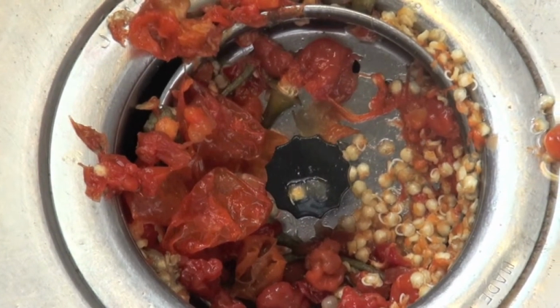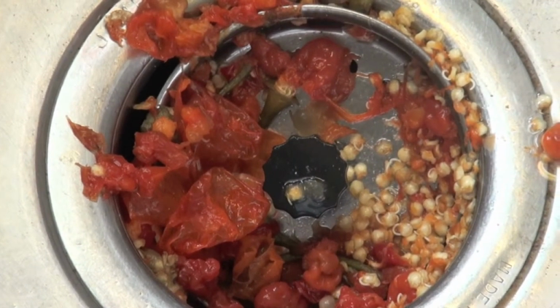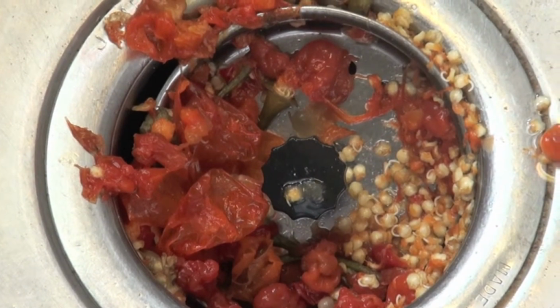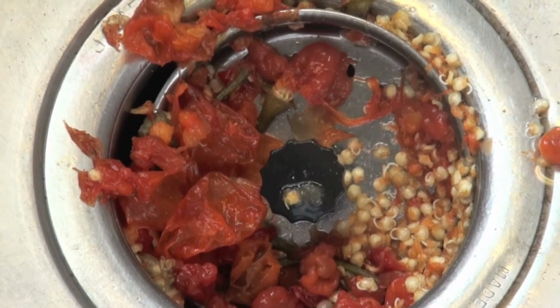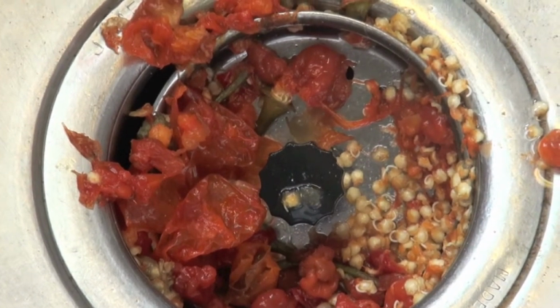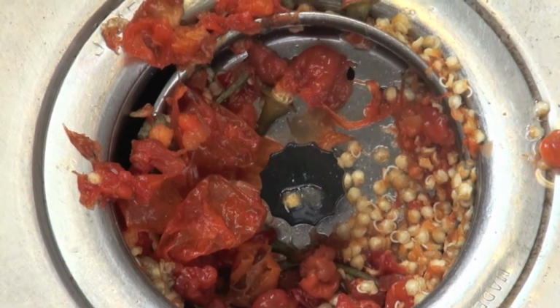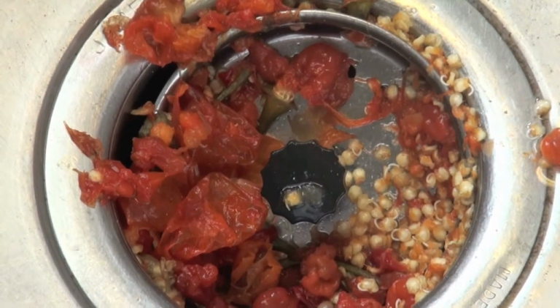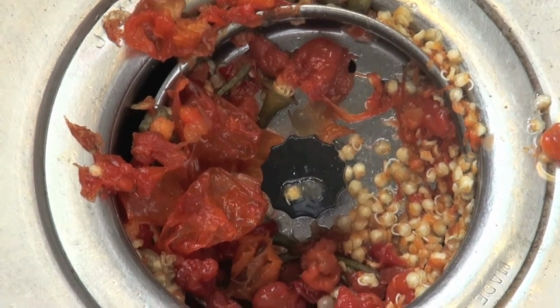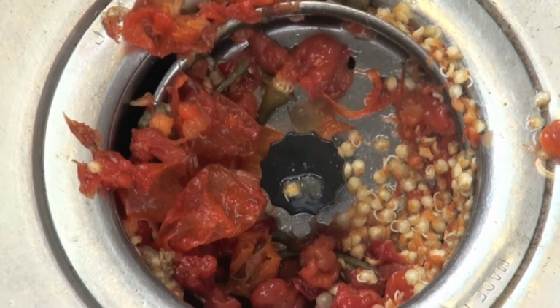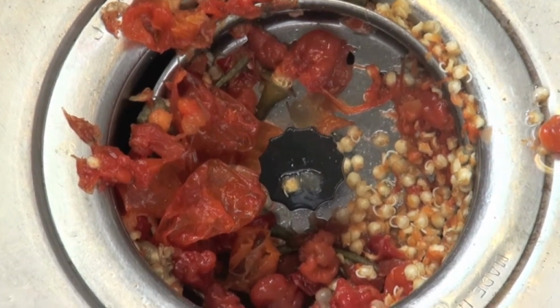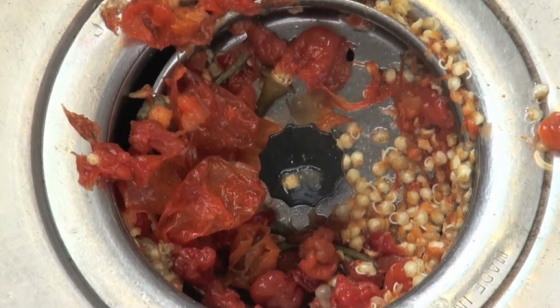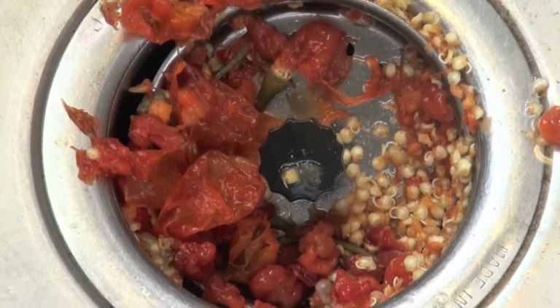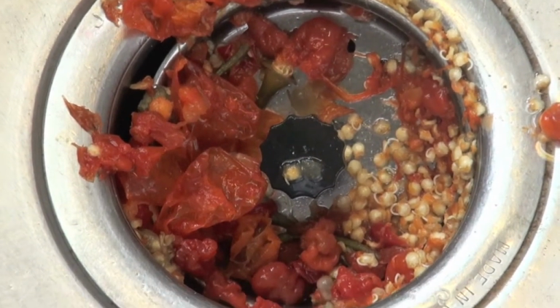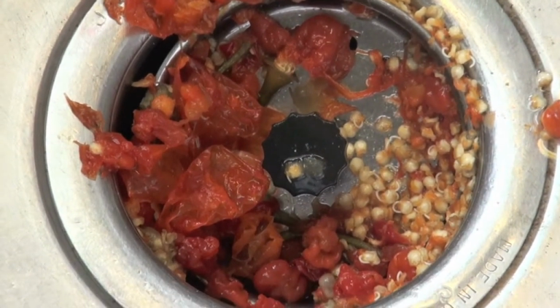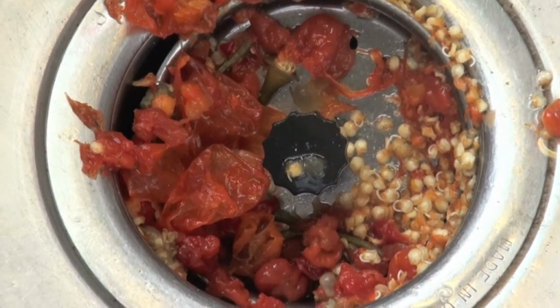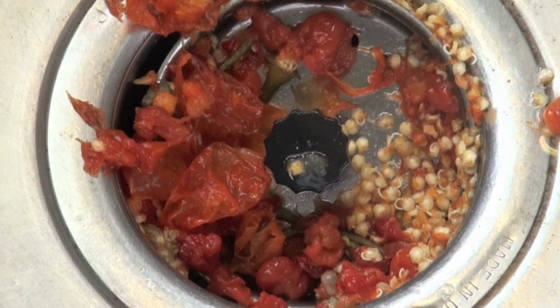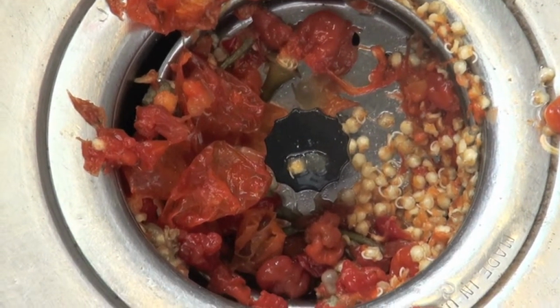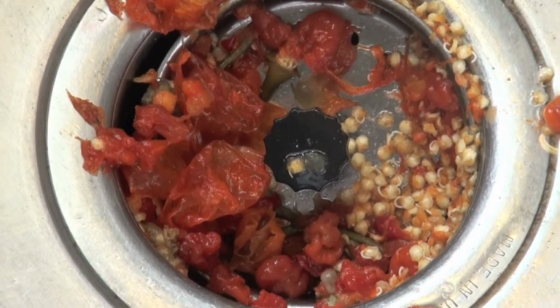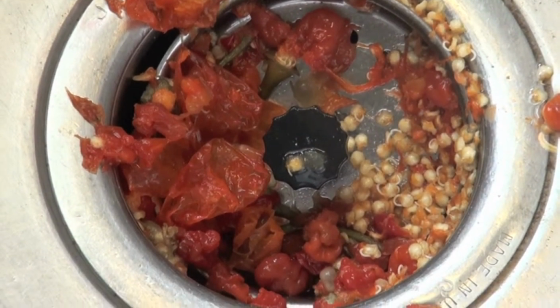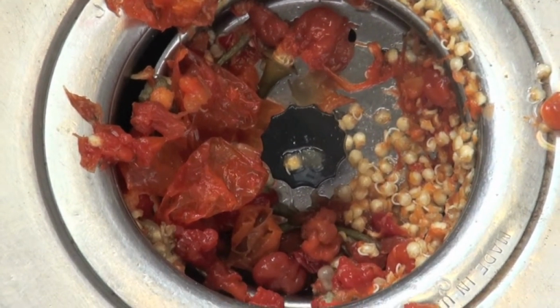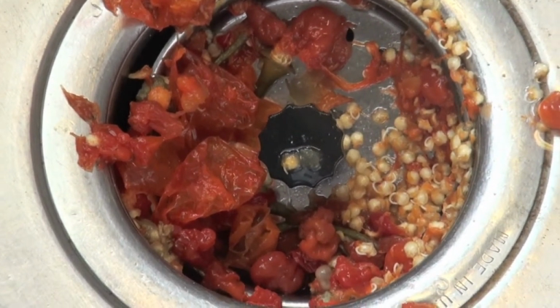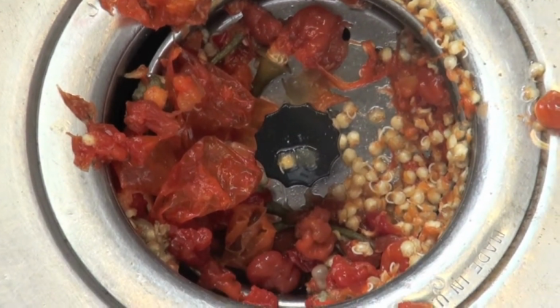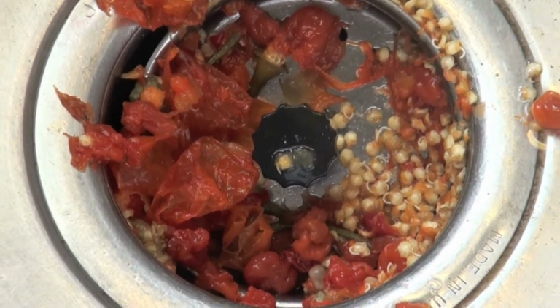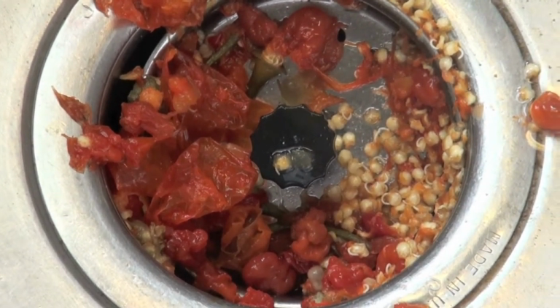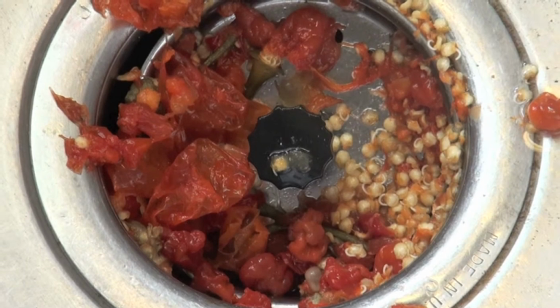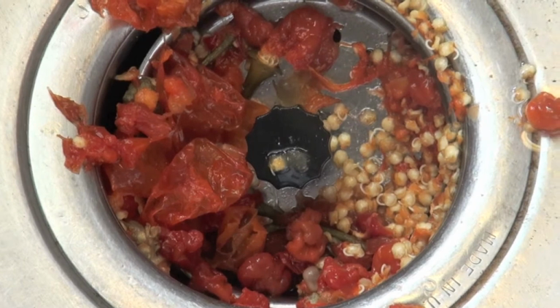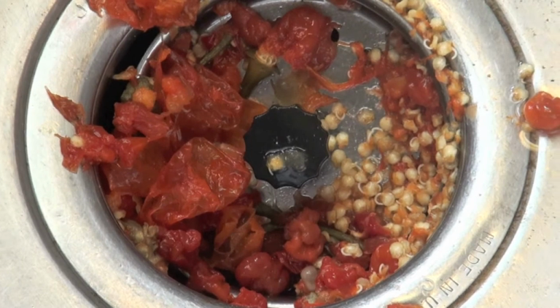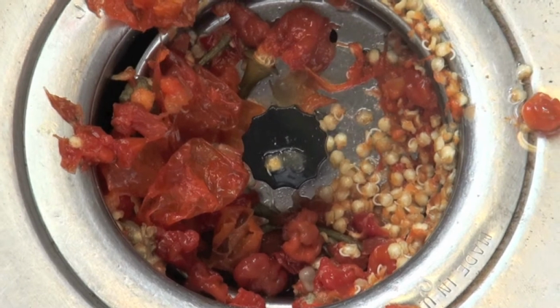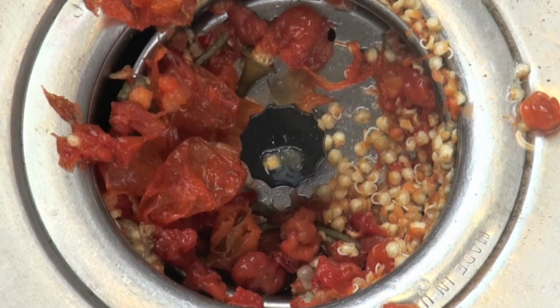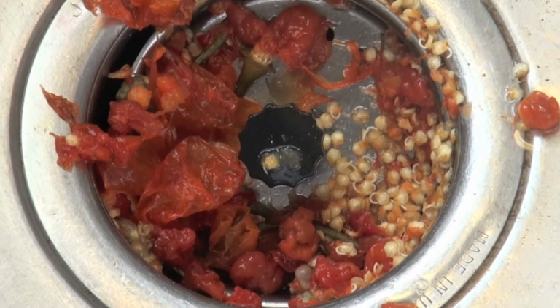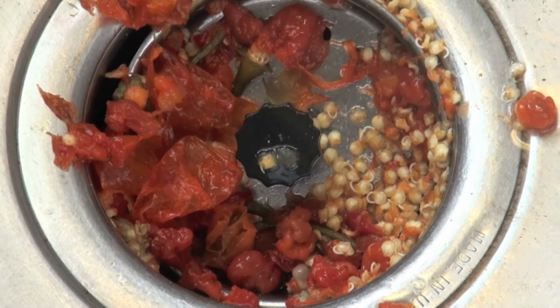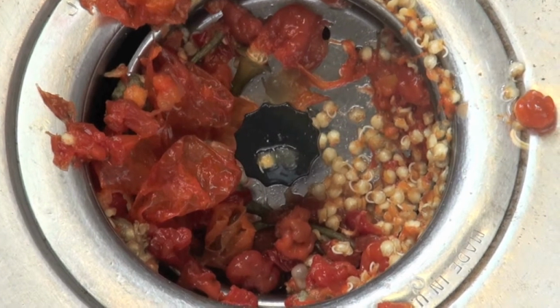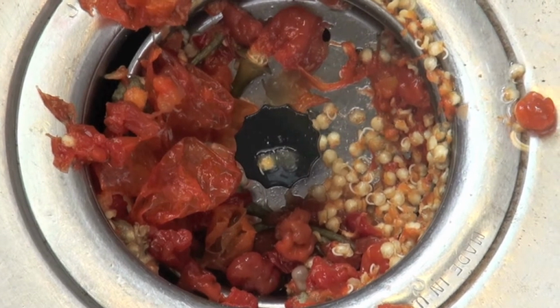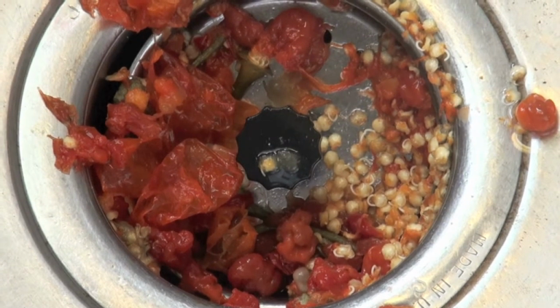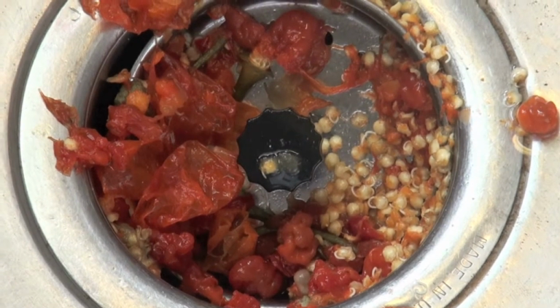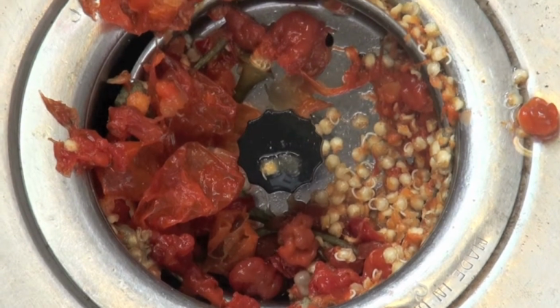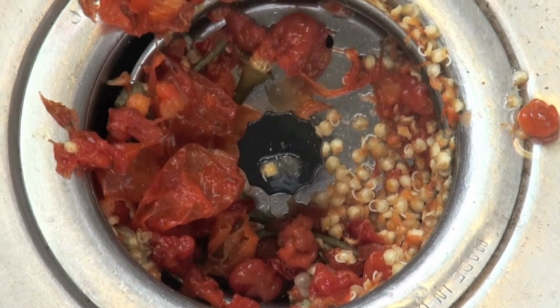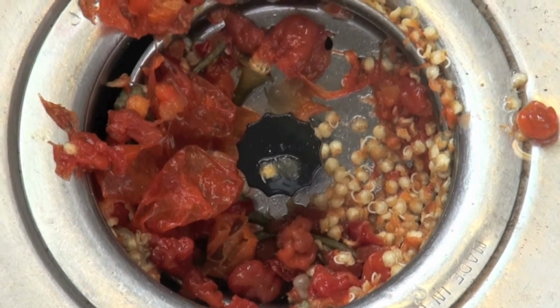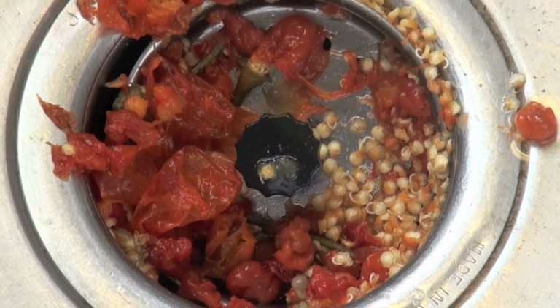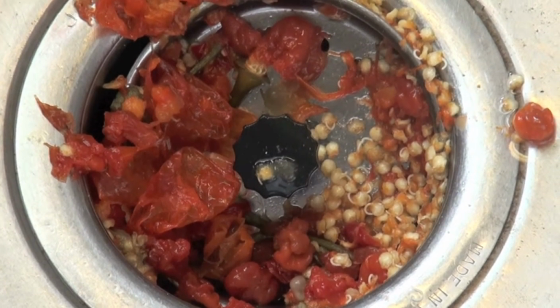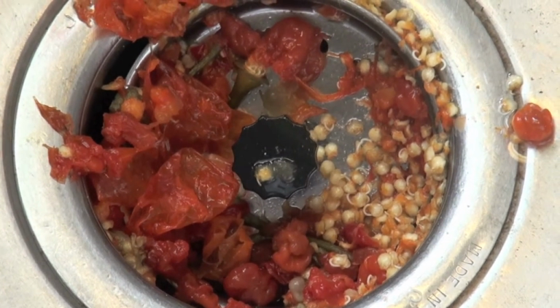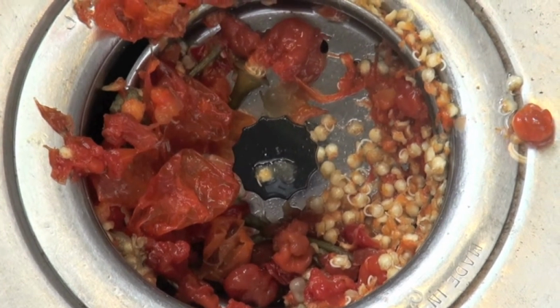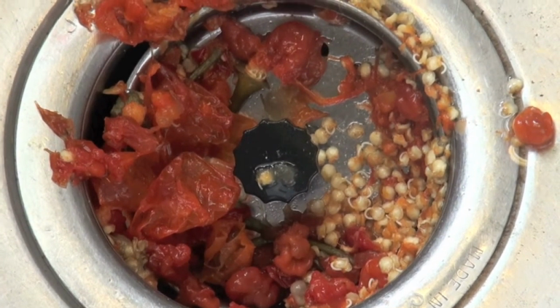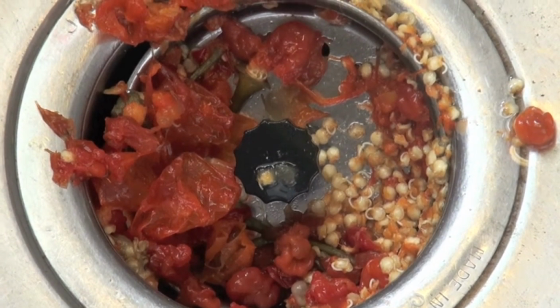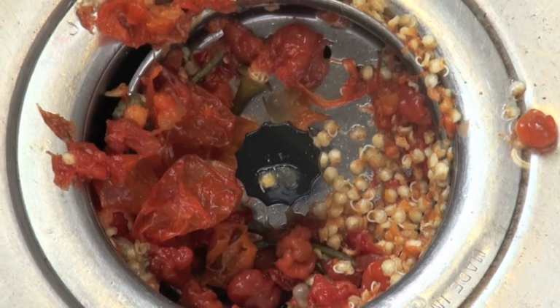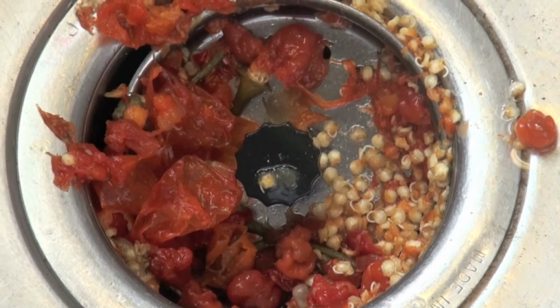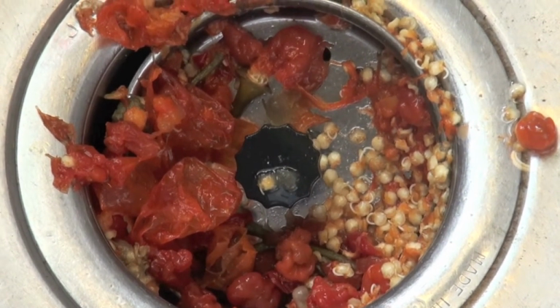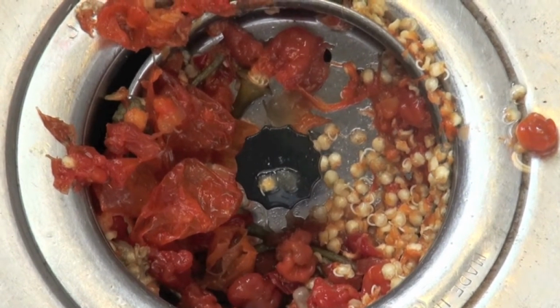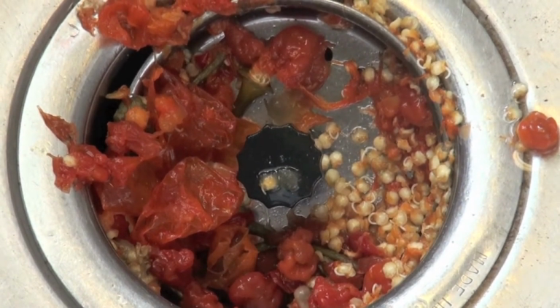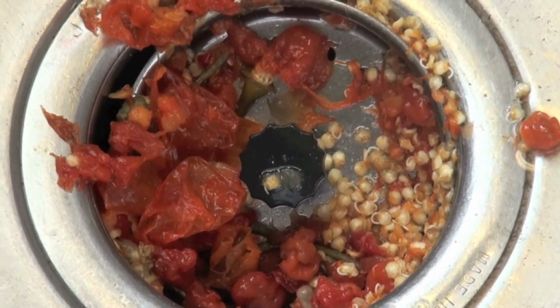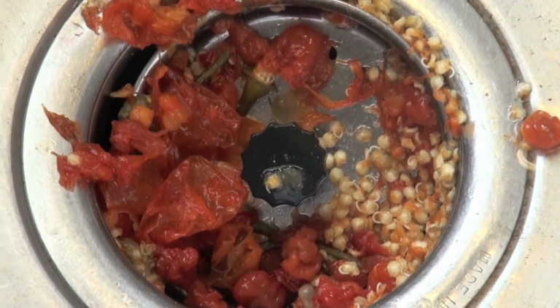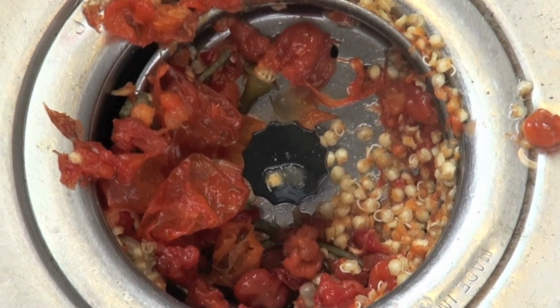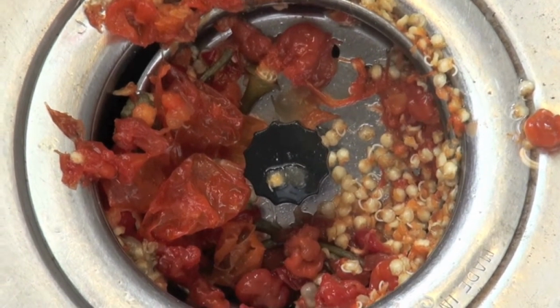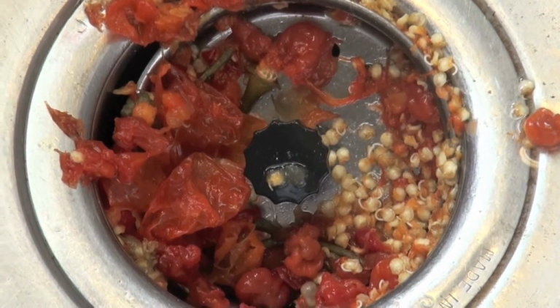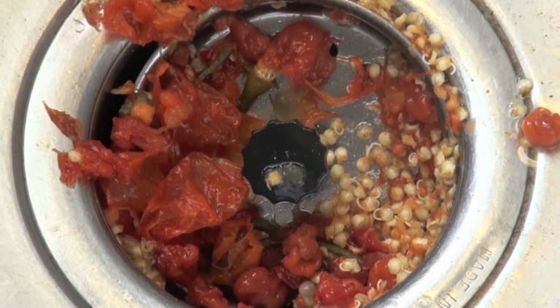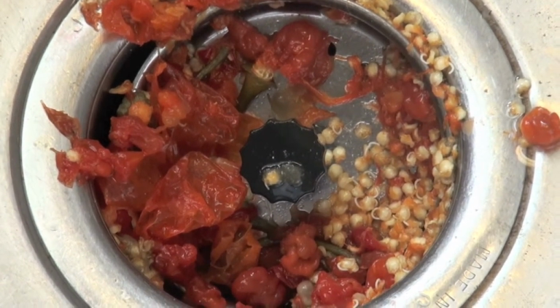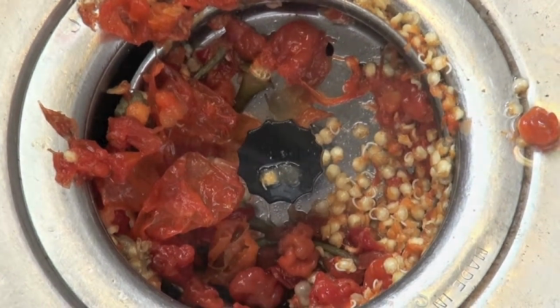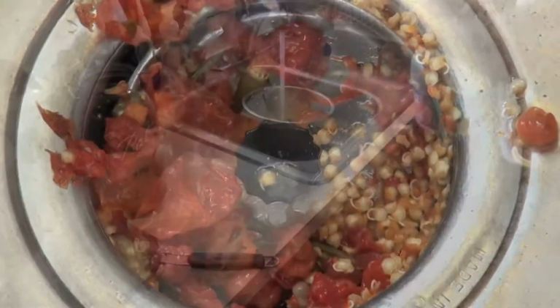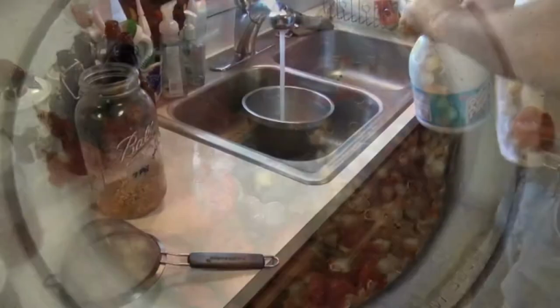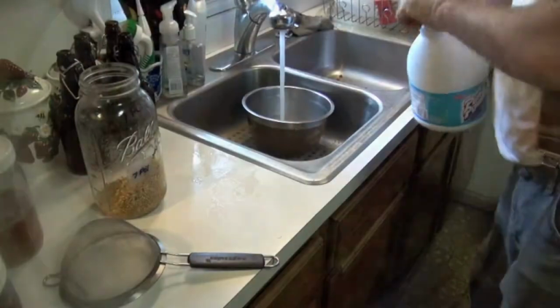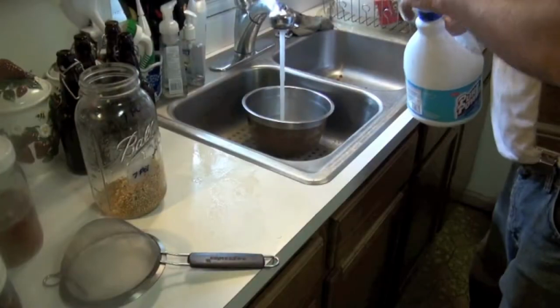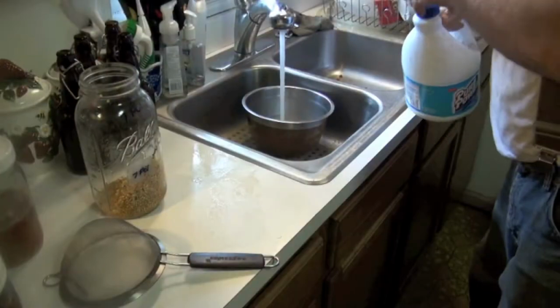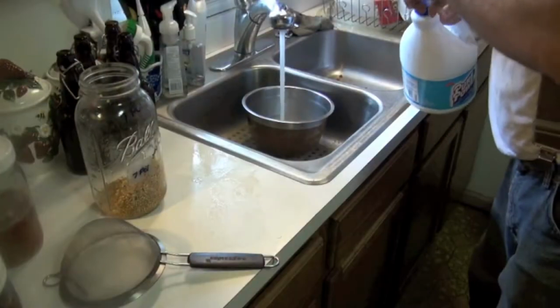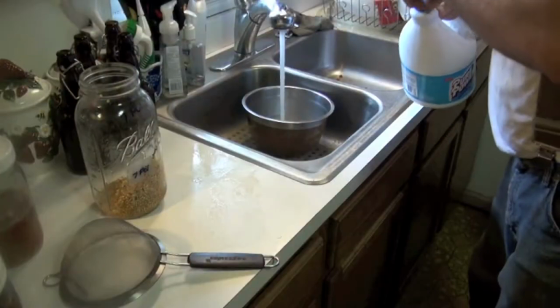If you look here you're going to see there are a few seeds that actually did start to sprout — see the little tails on them.